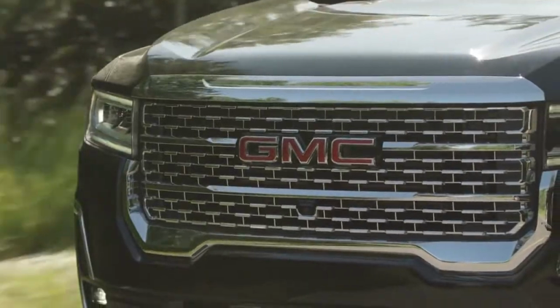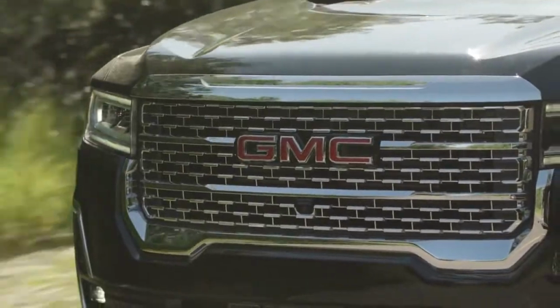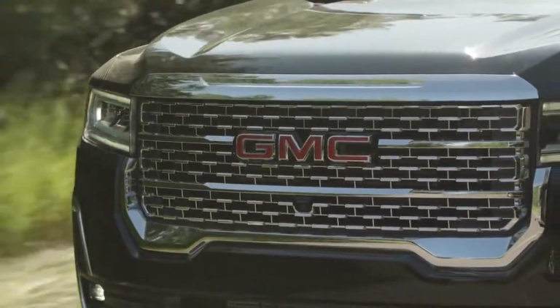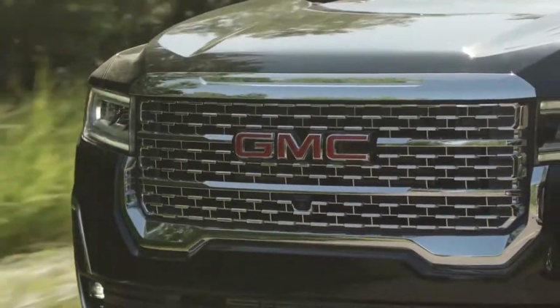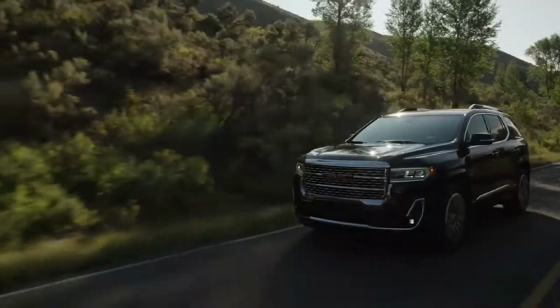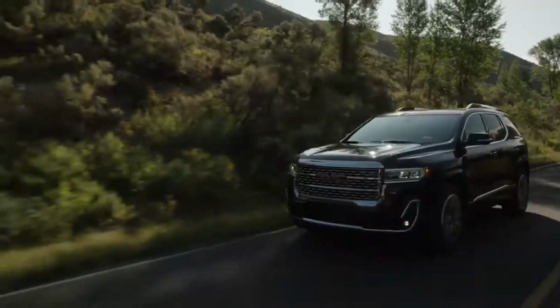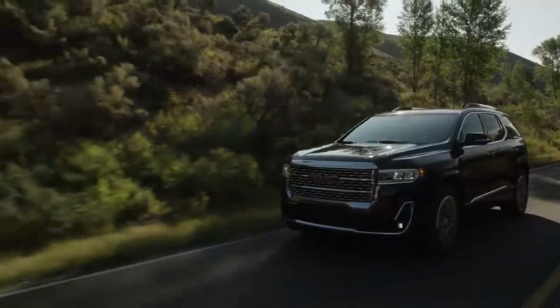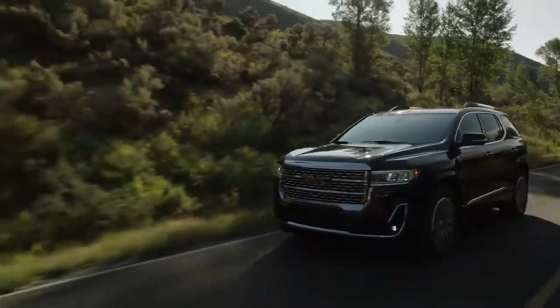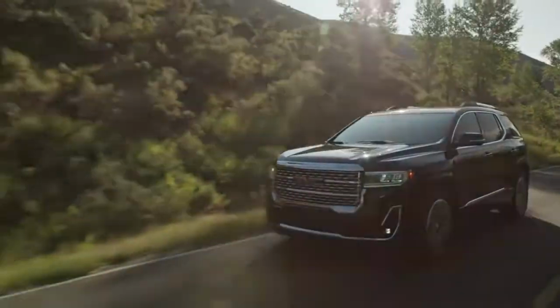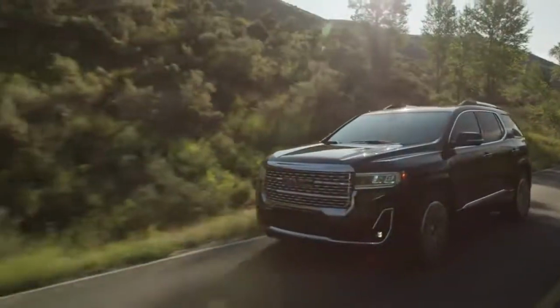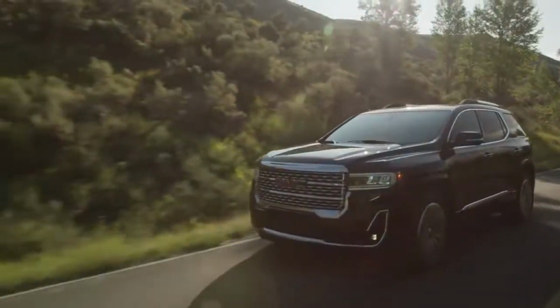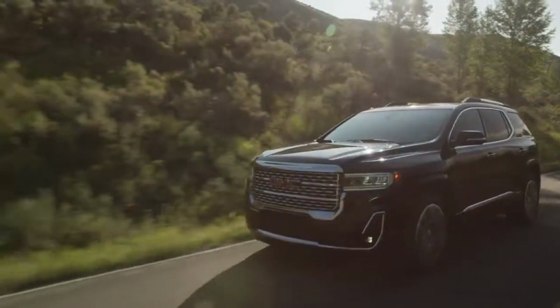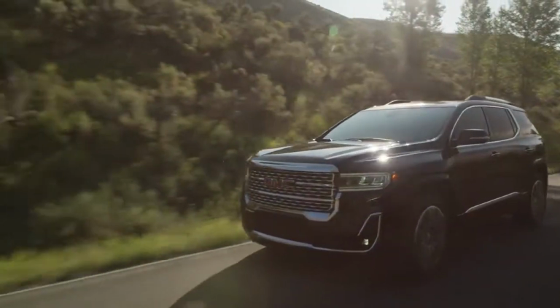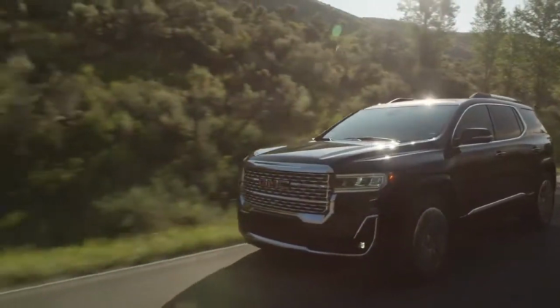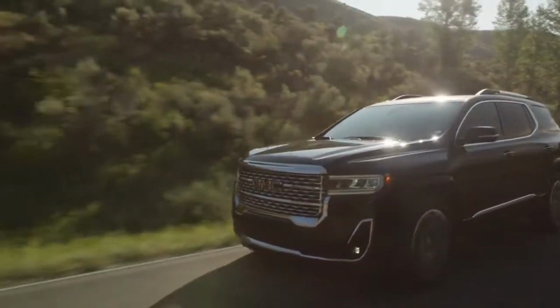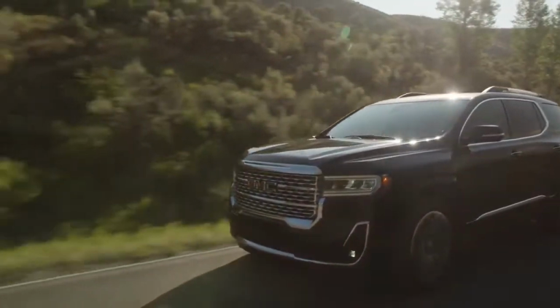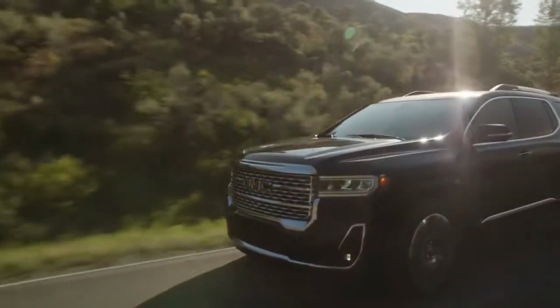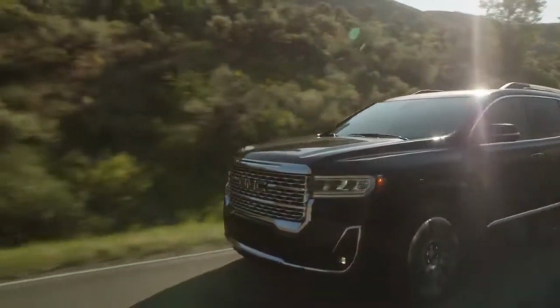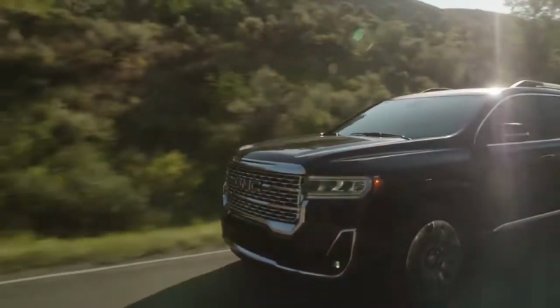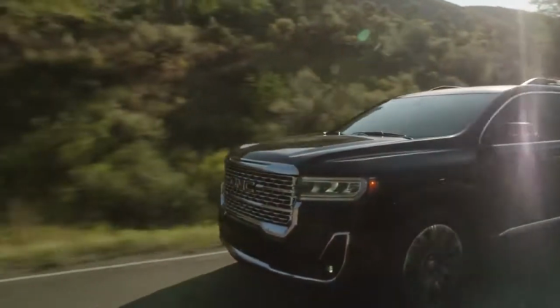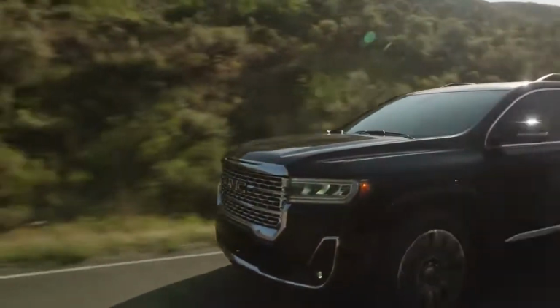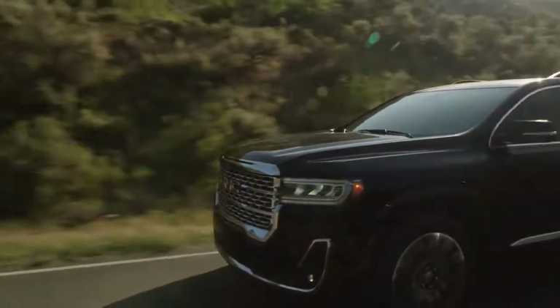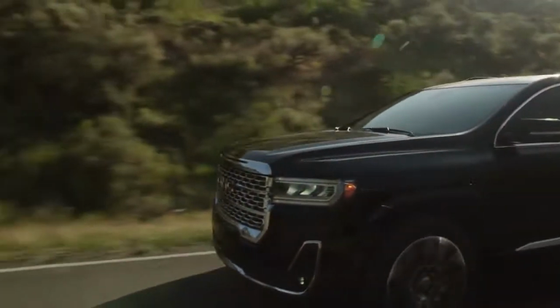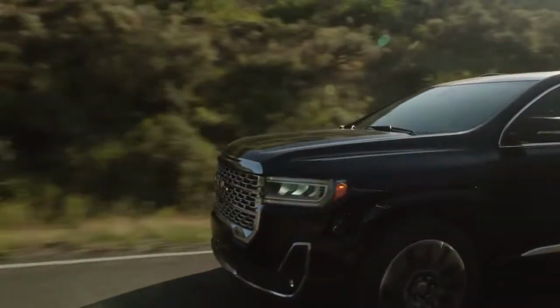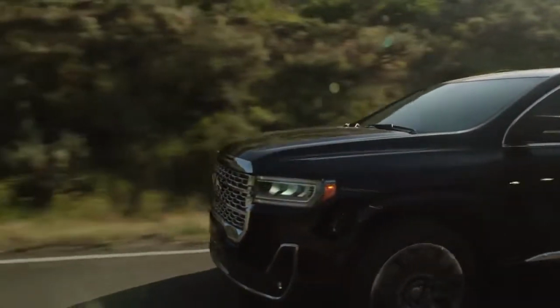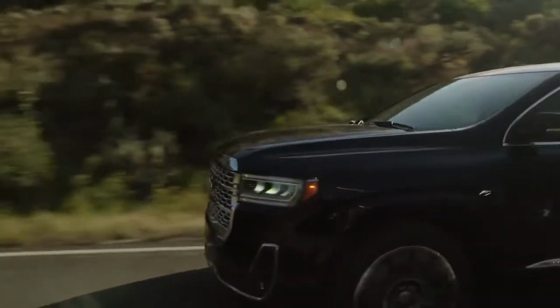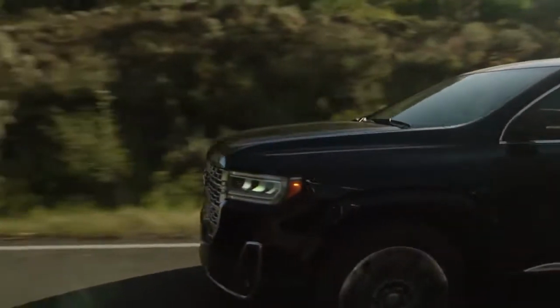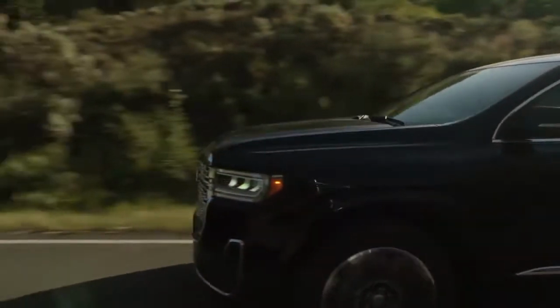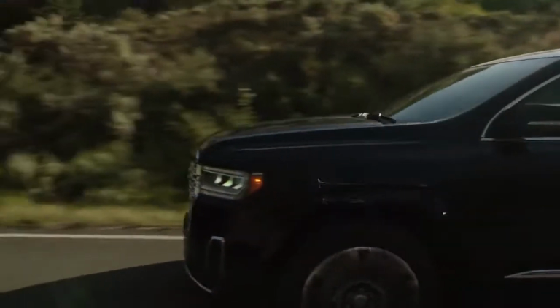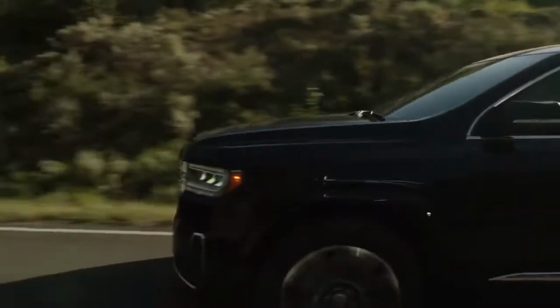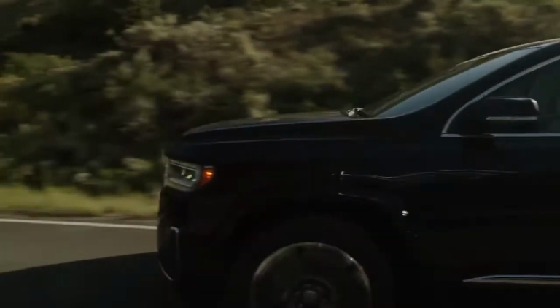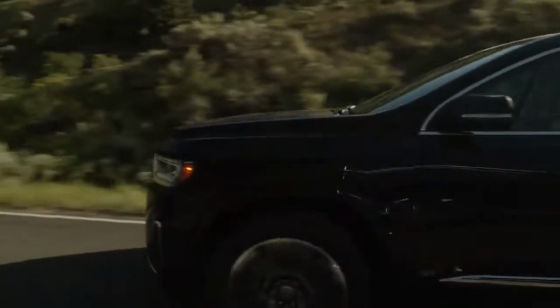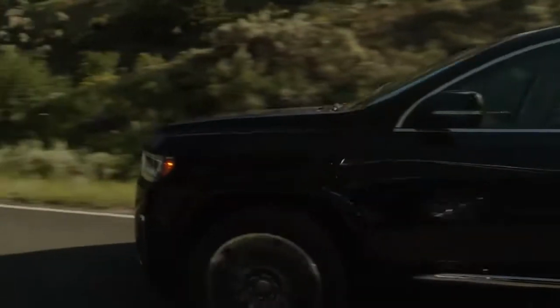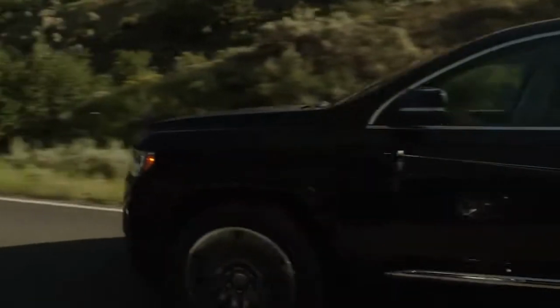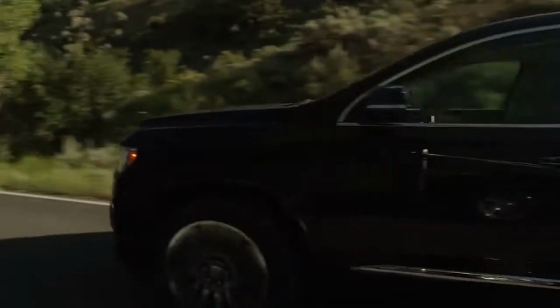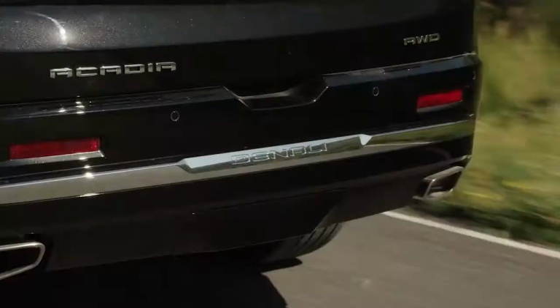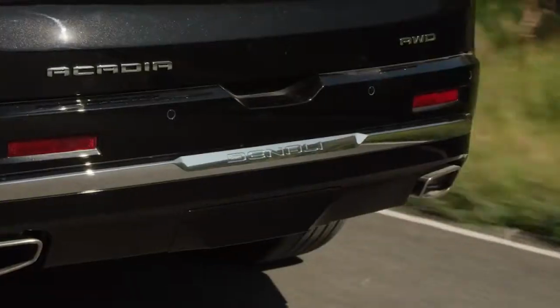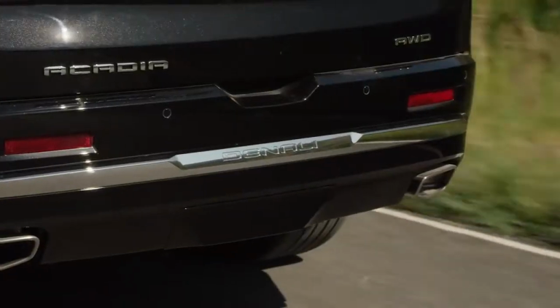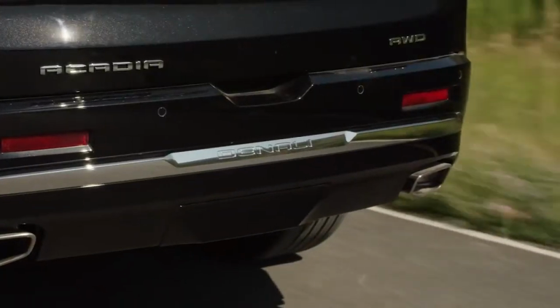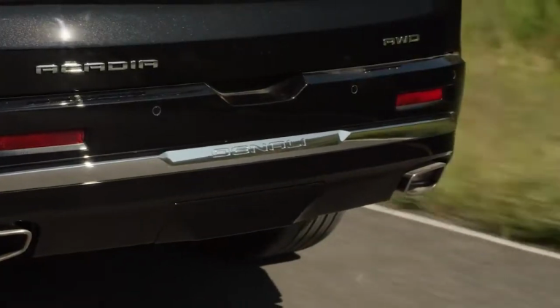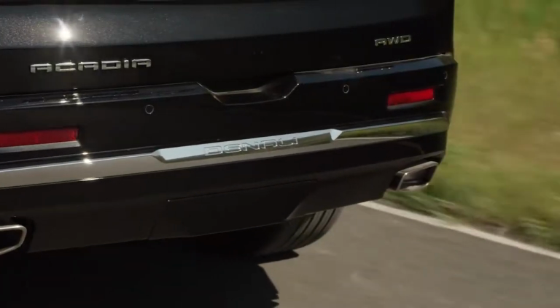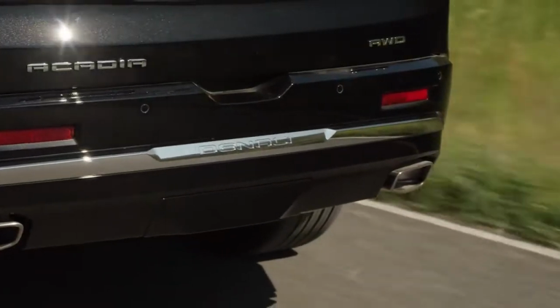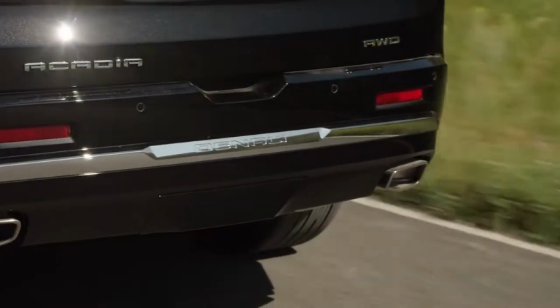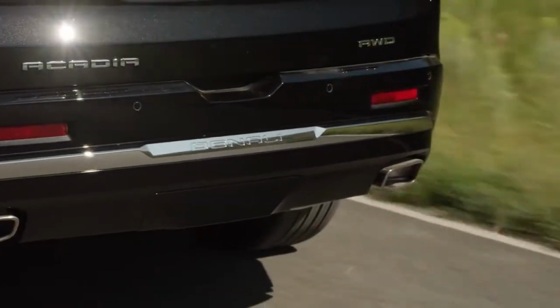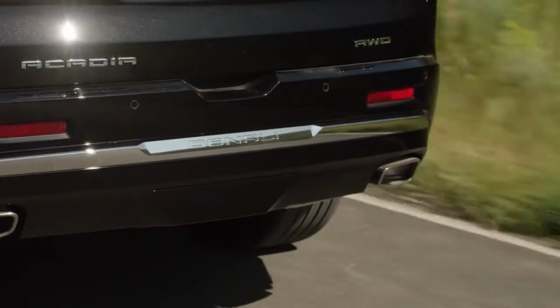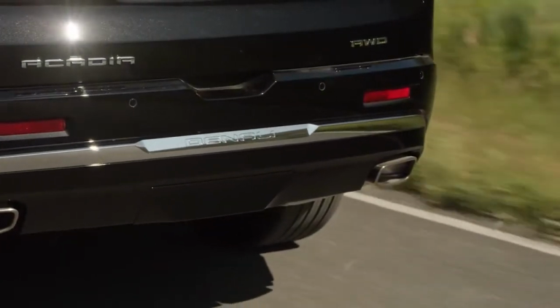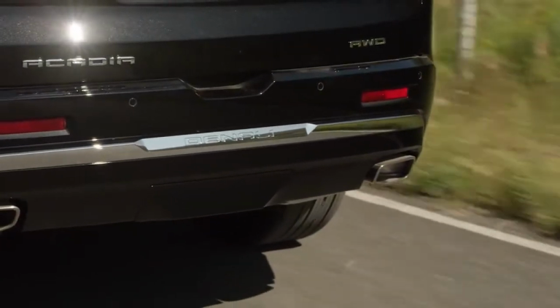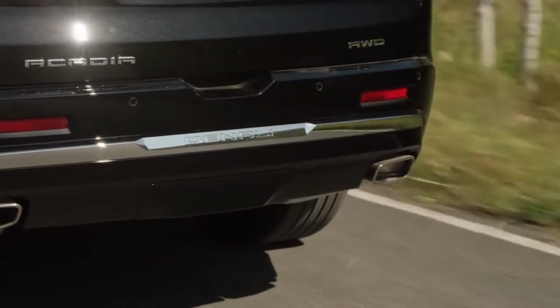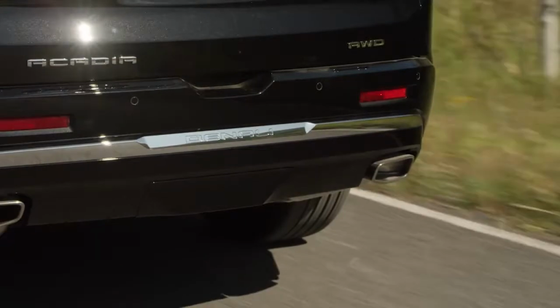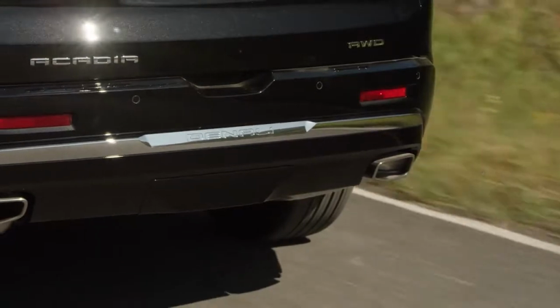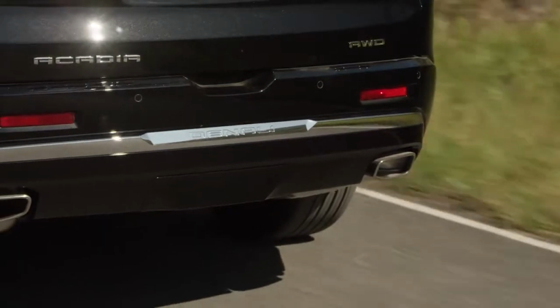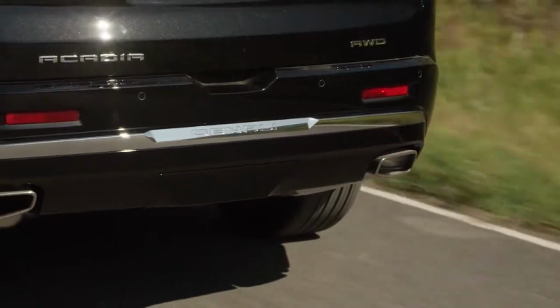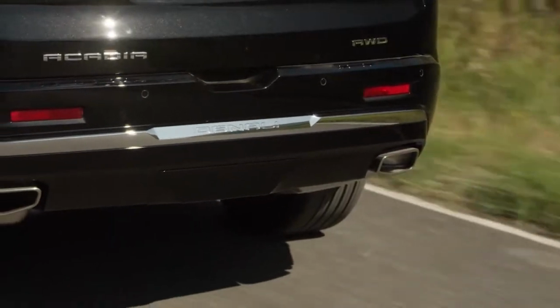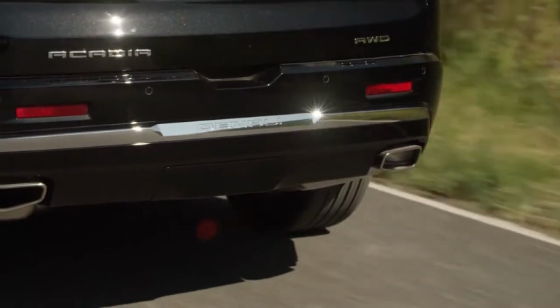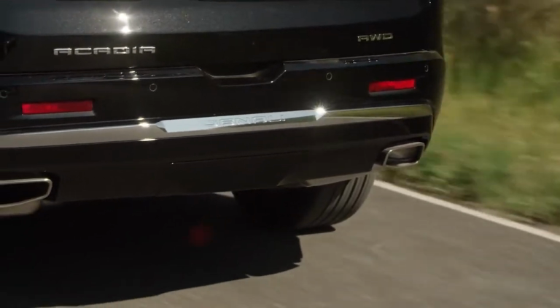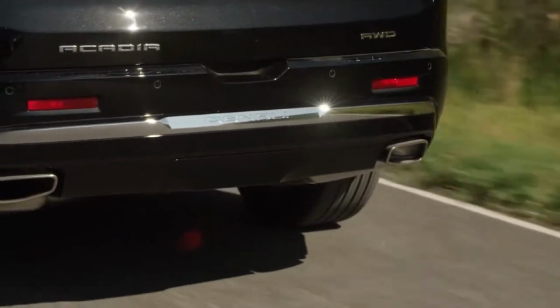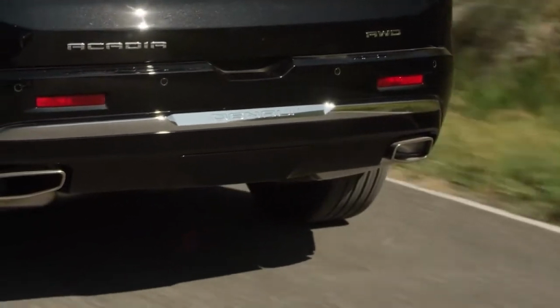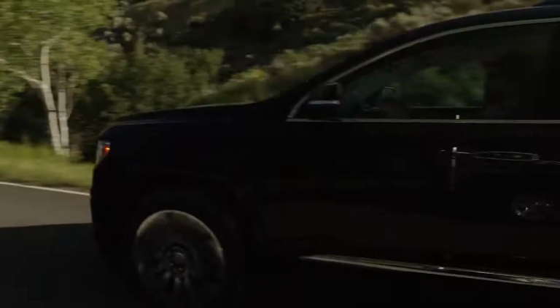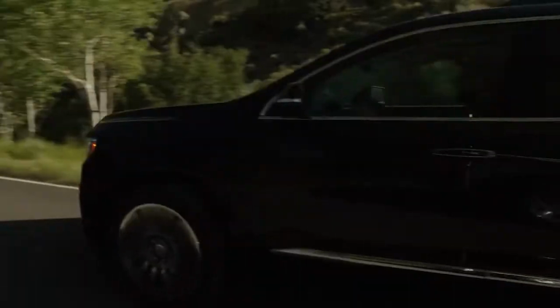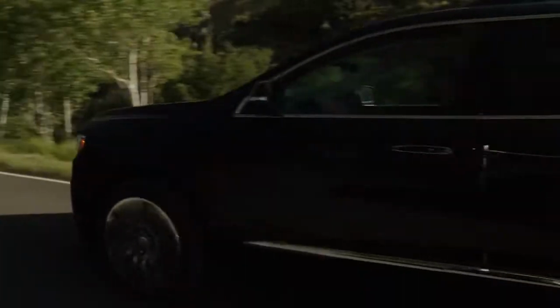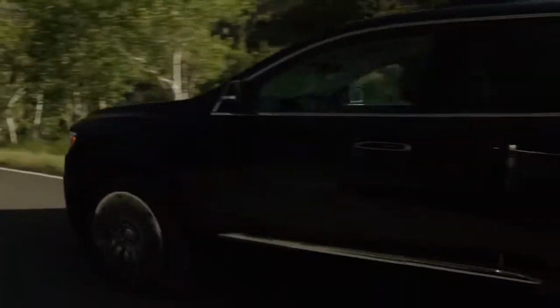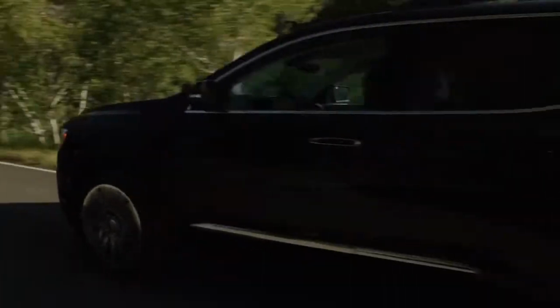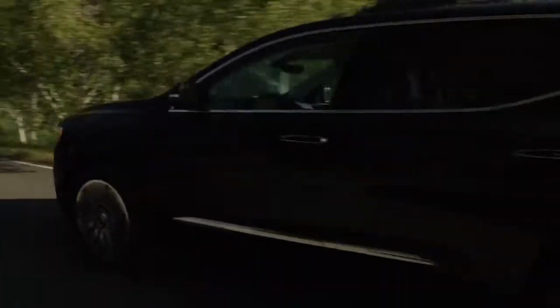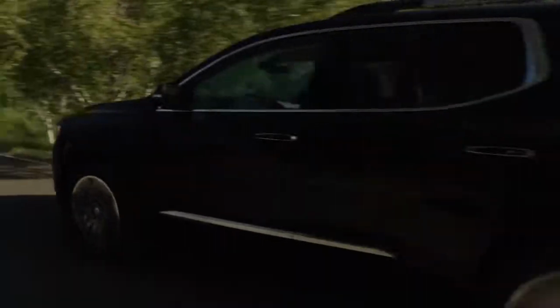With intuitive controls that feel right and are in the right place, you'll enjoy a sense of control in the GMC Acadia.